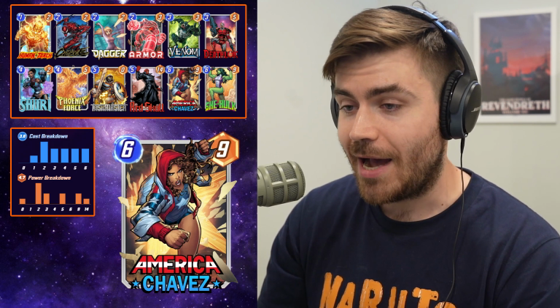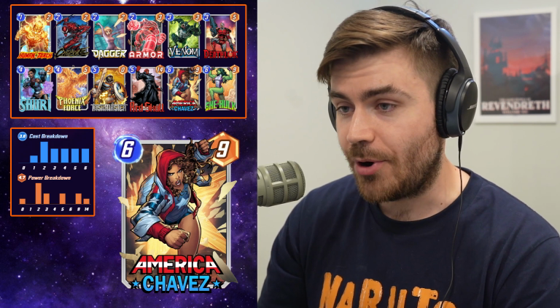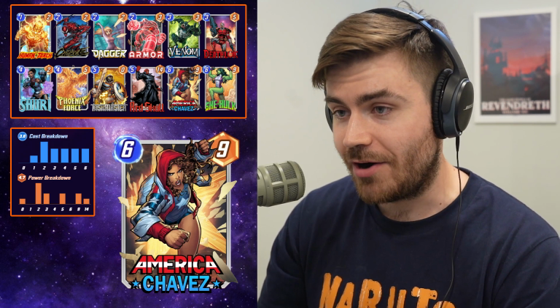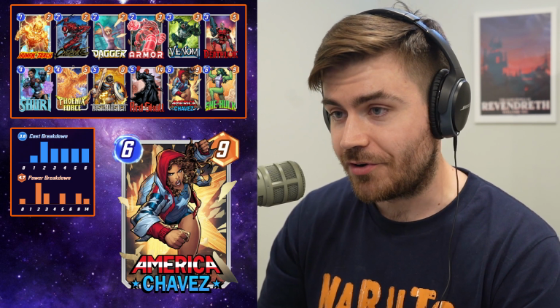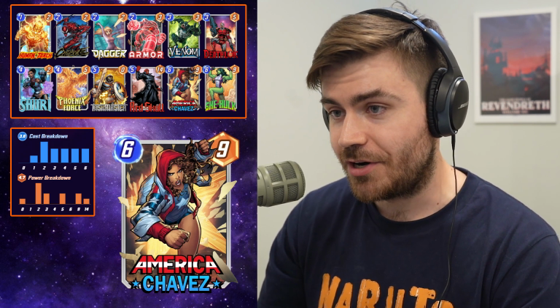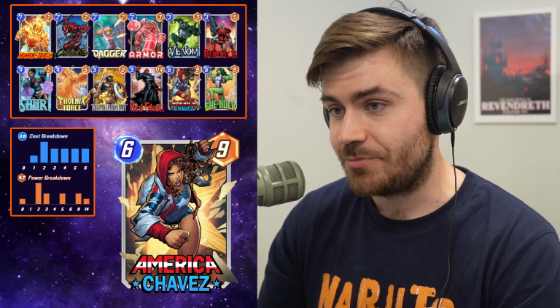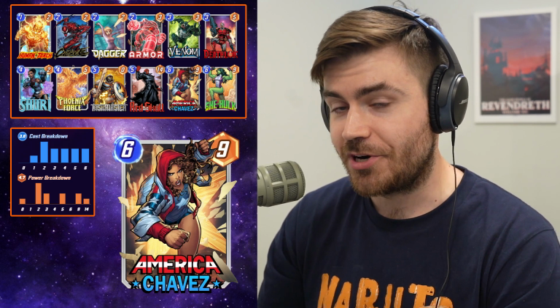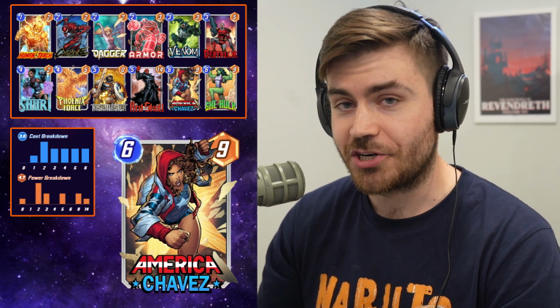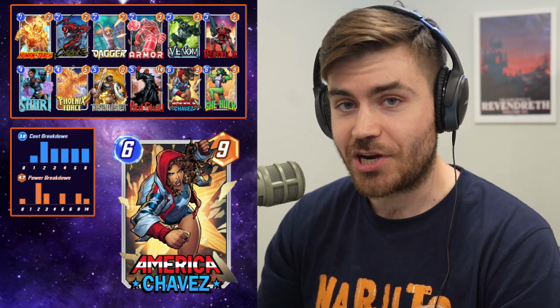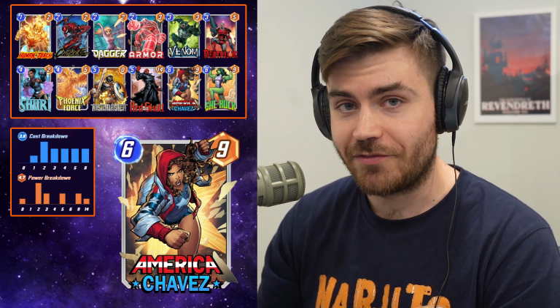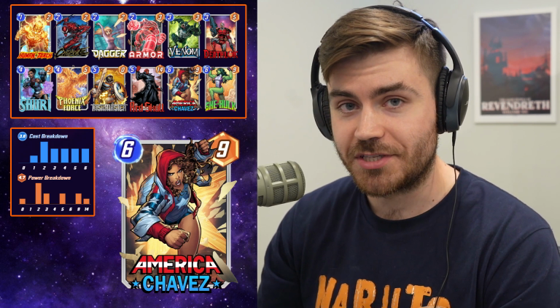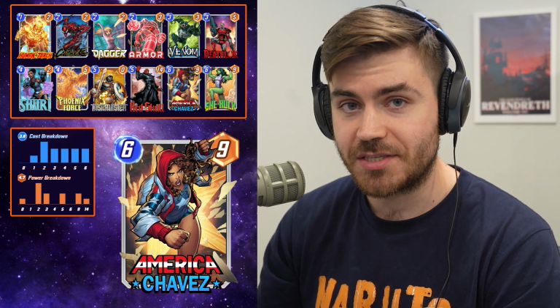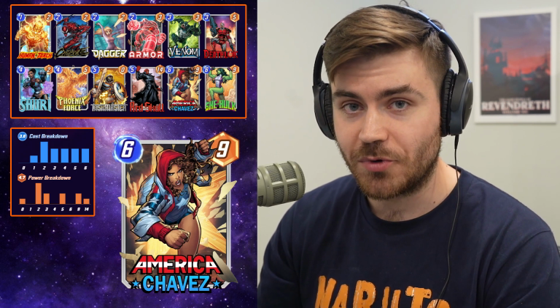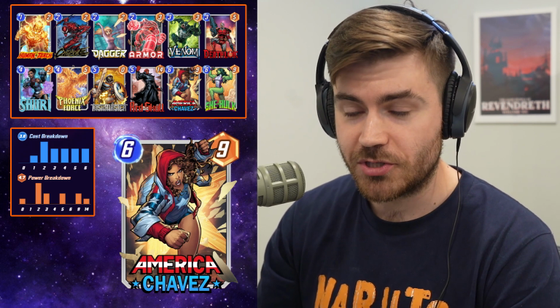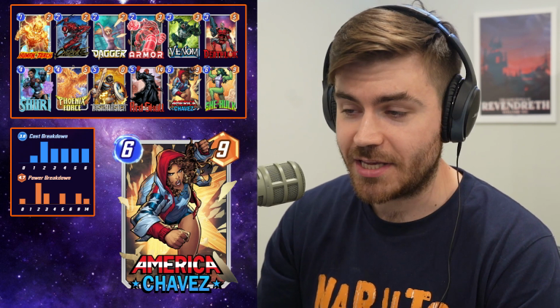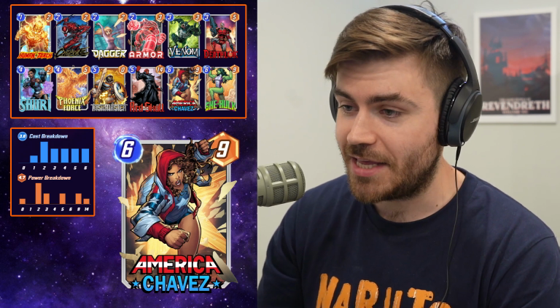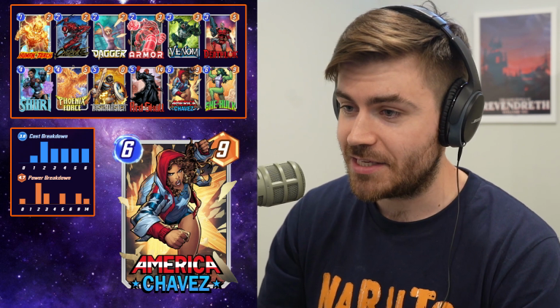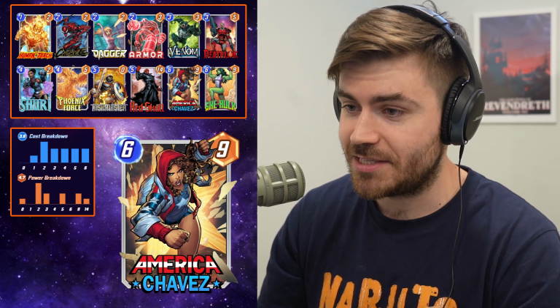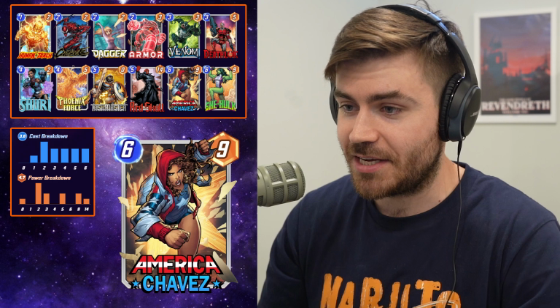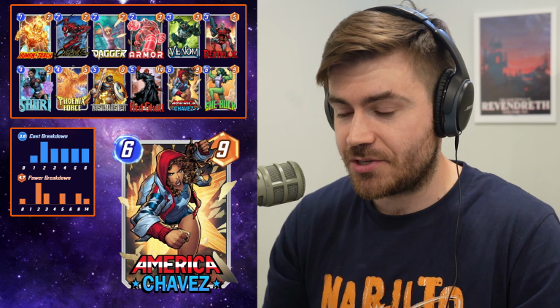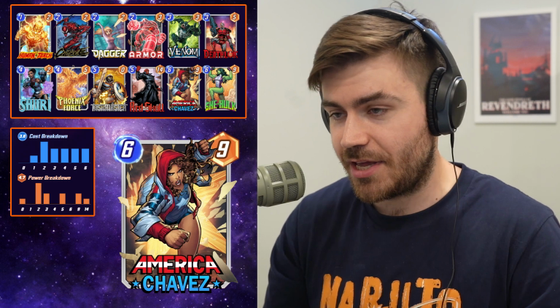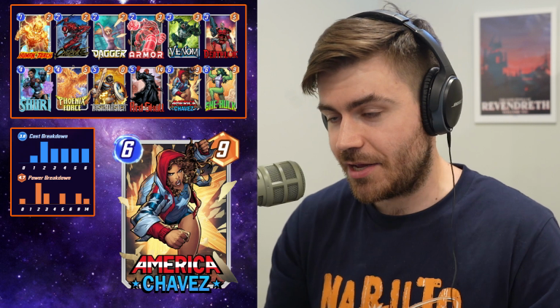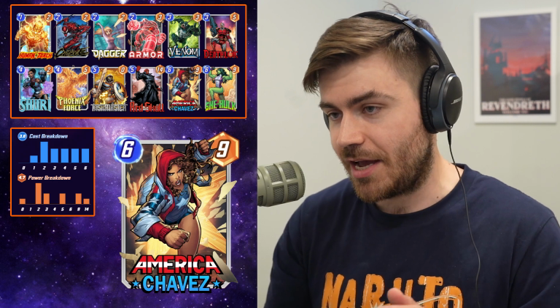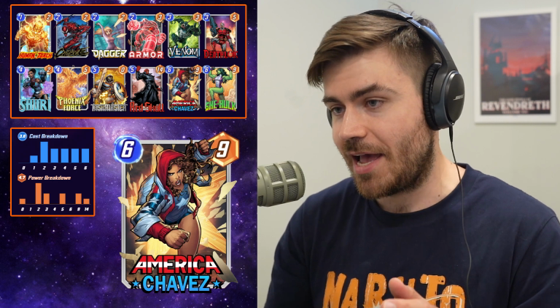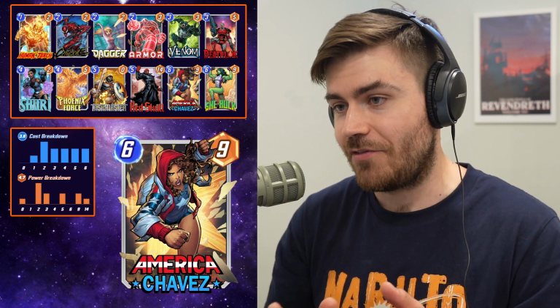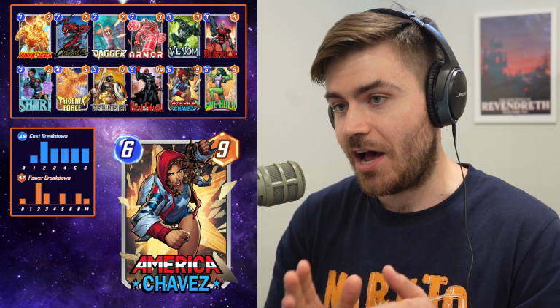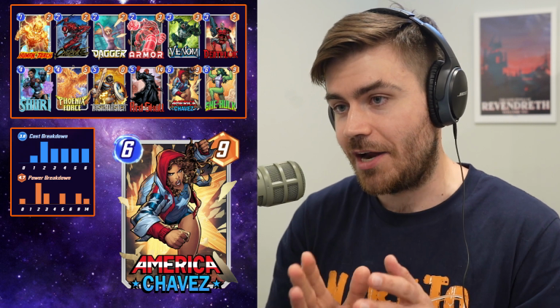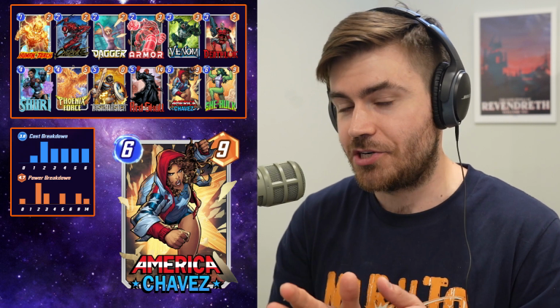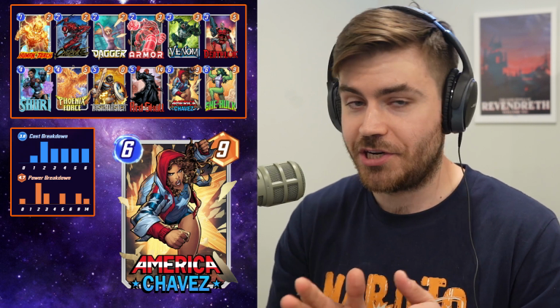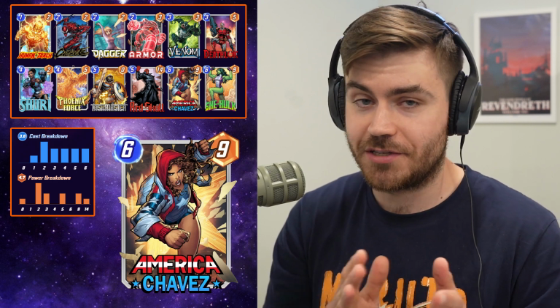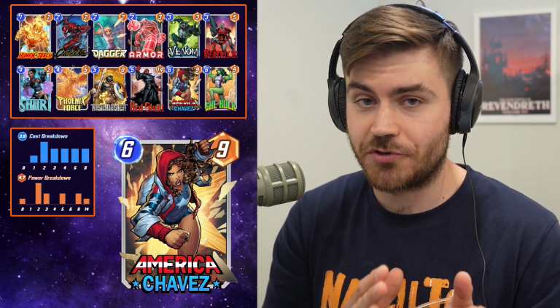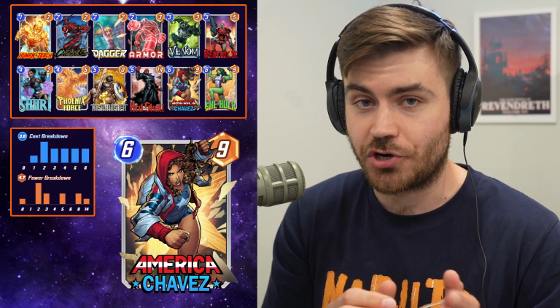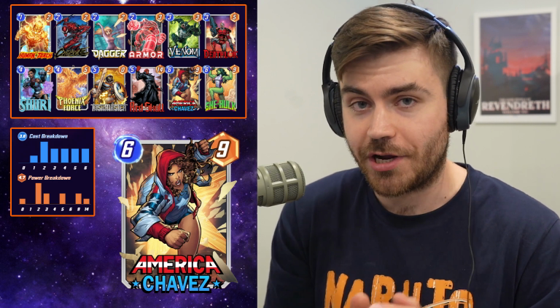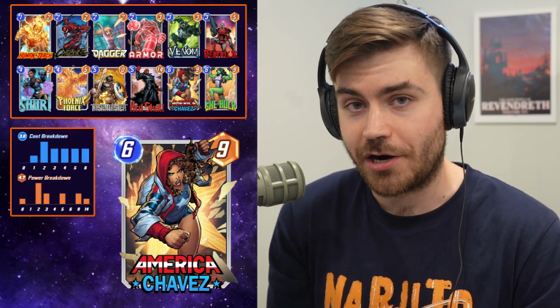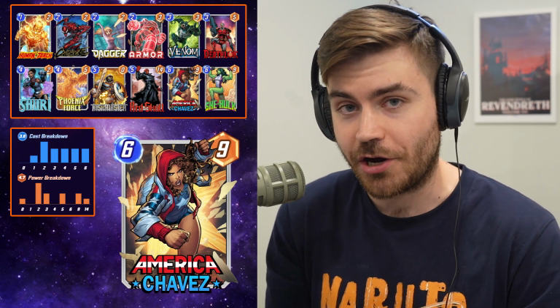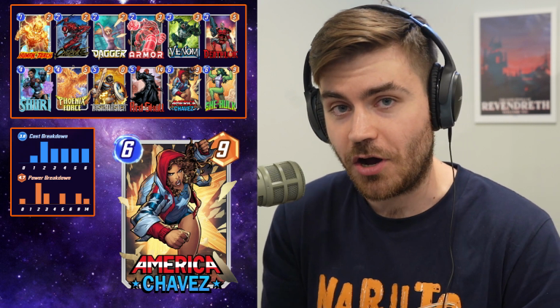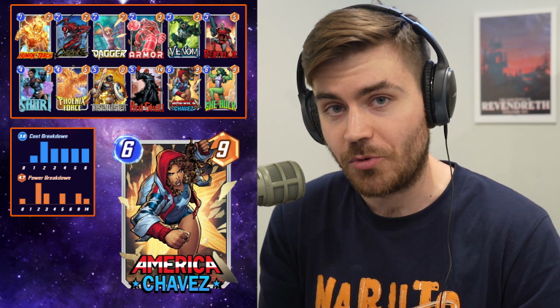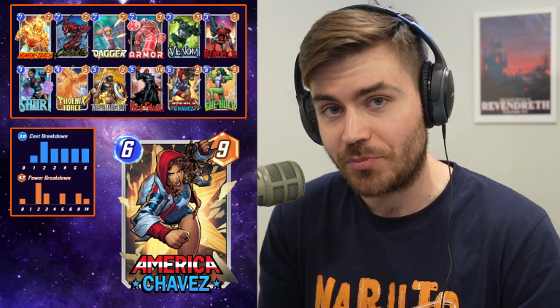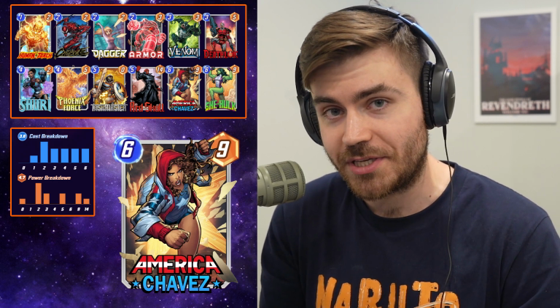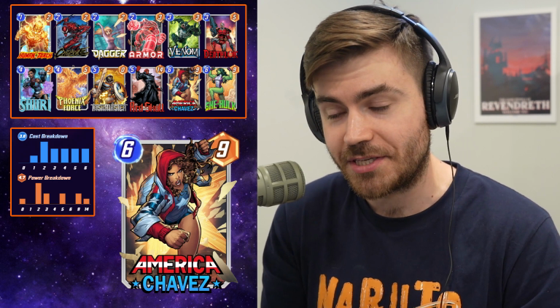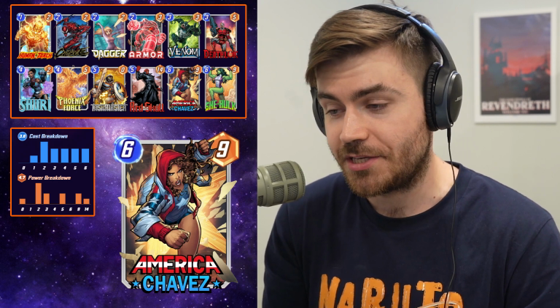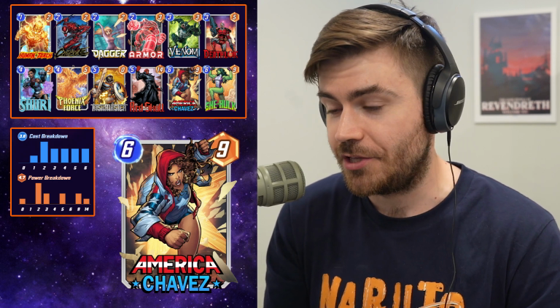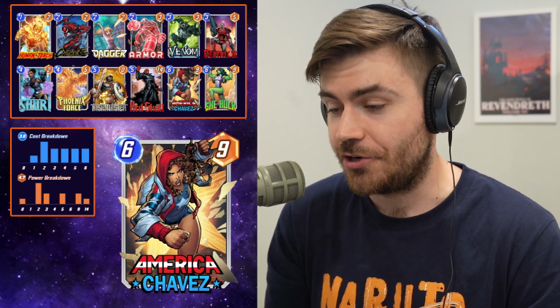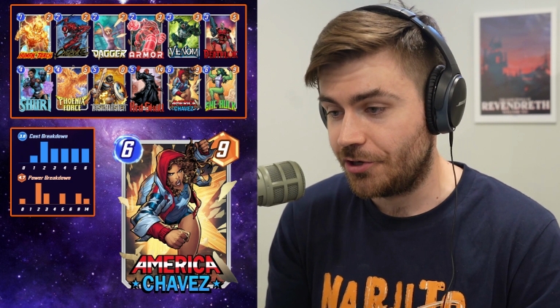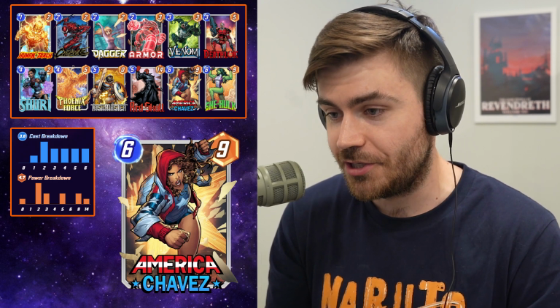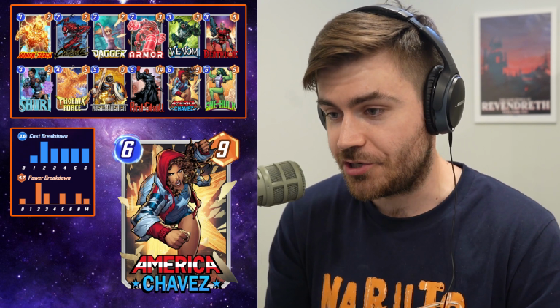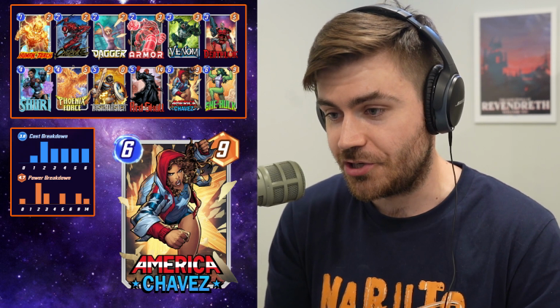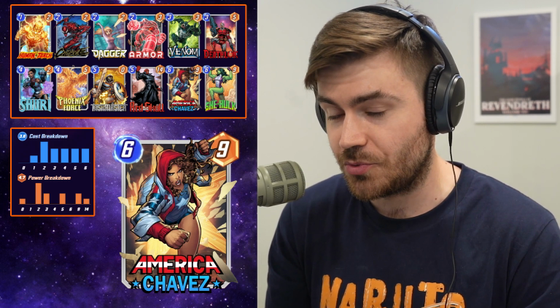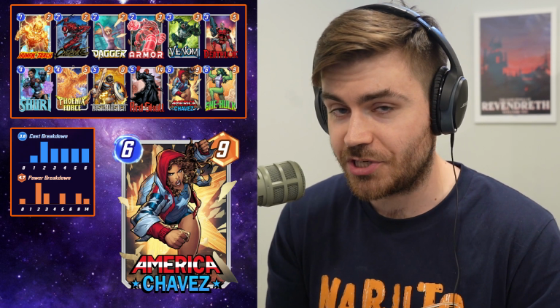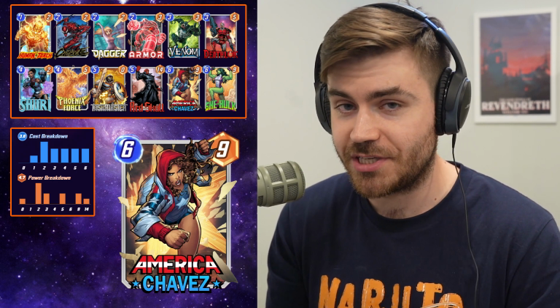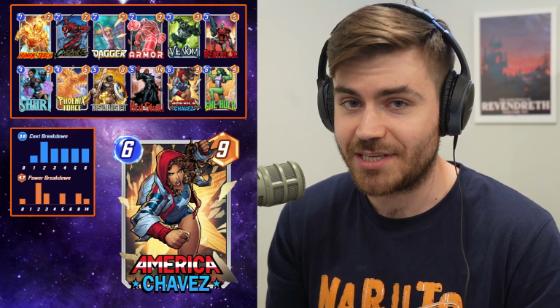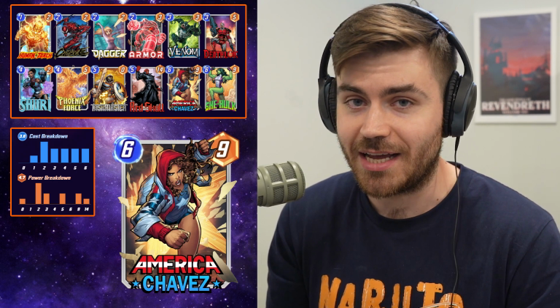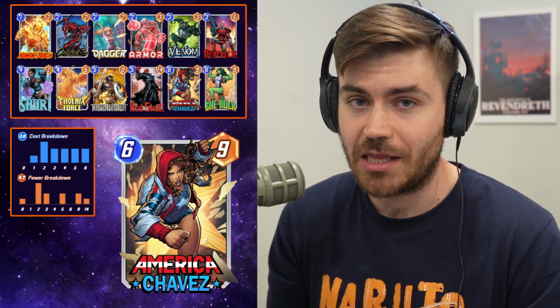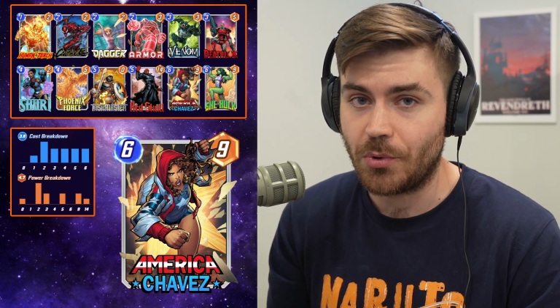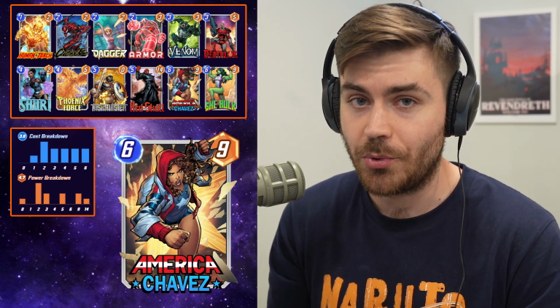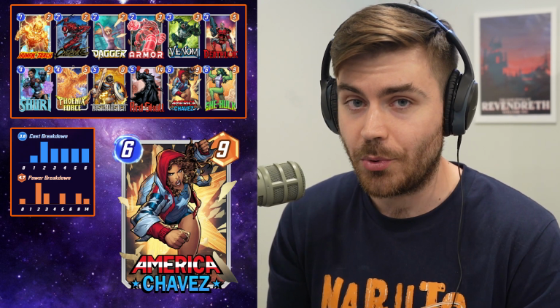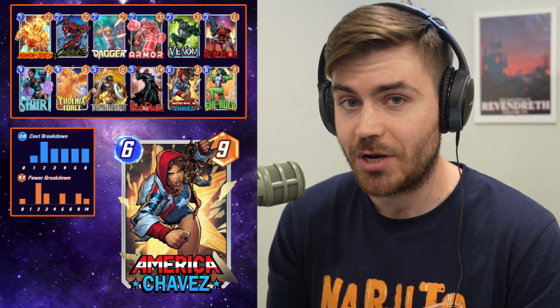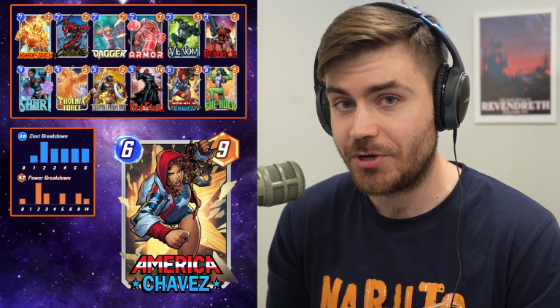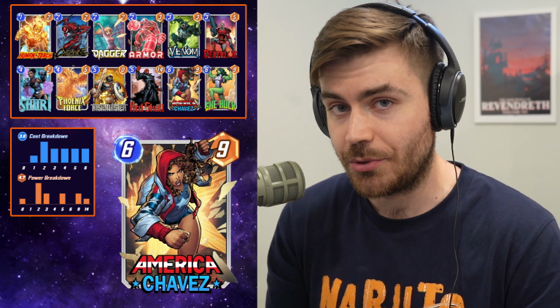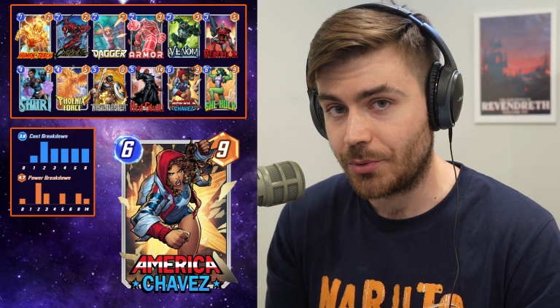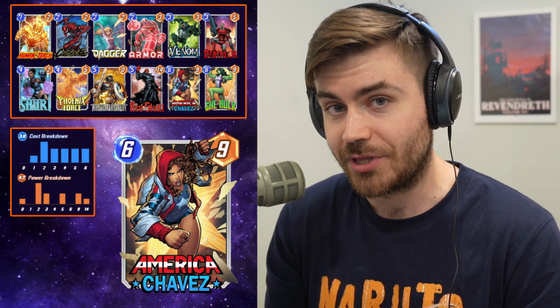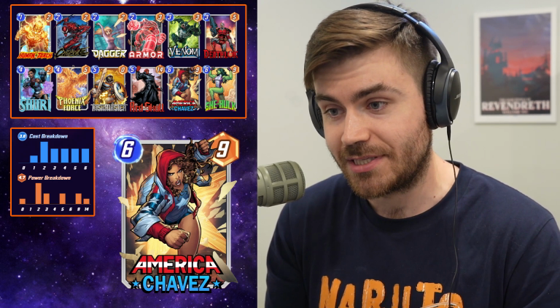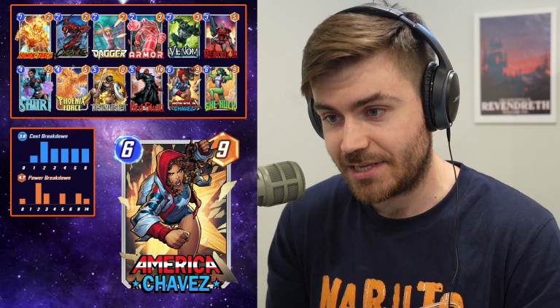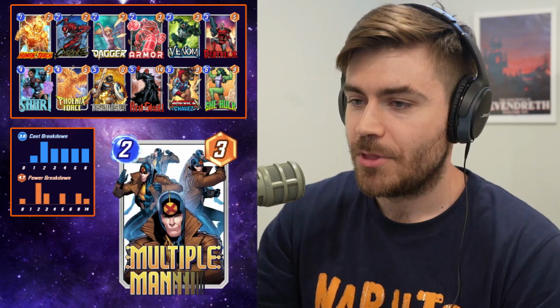Sometimes it is okay to play a 9-drop on turn 6 — that does help us go tall. However, America Chavez is mostly in this deck so that I have a higher chance of drawing our combo pieces in the early turns, which is exactly what we want to be doing with this deck.